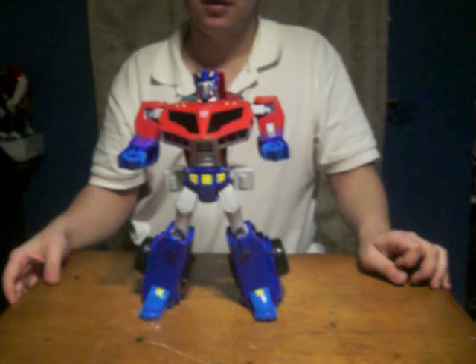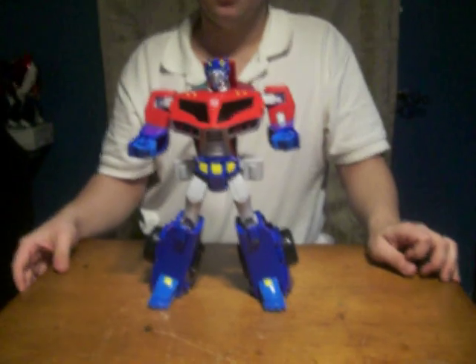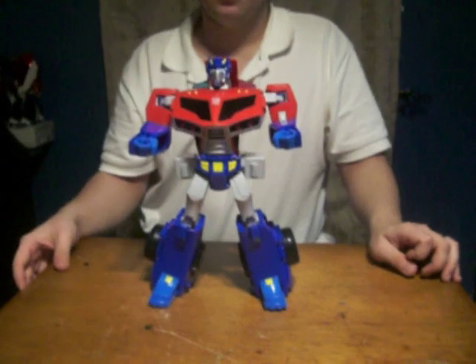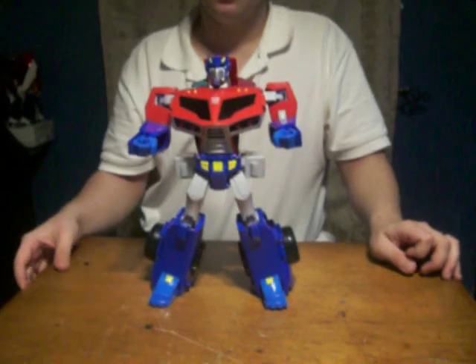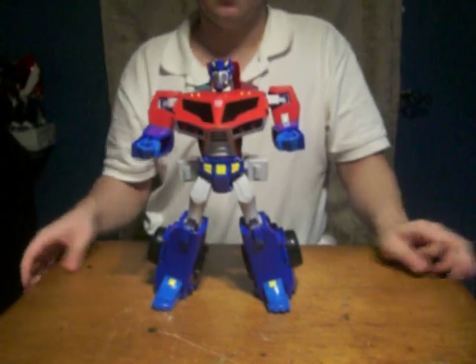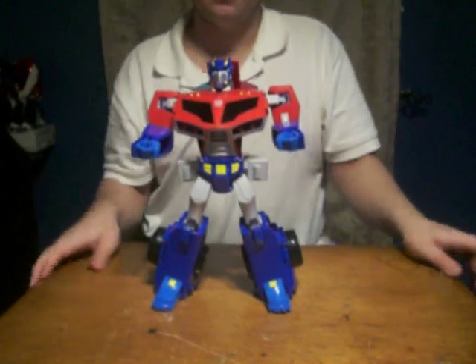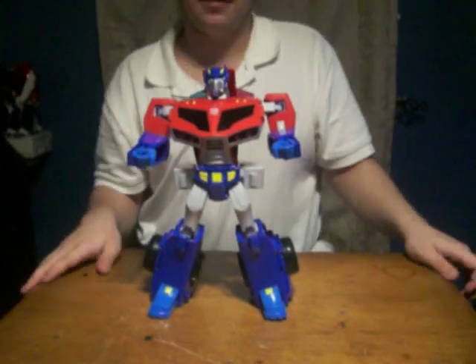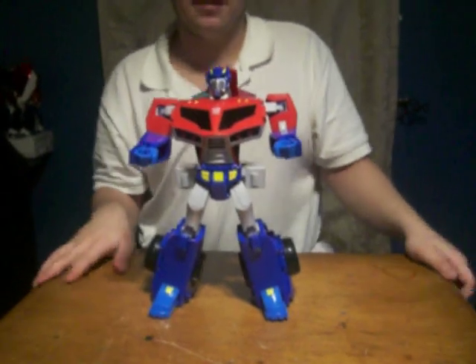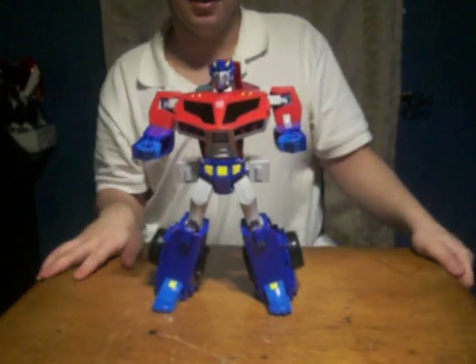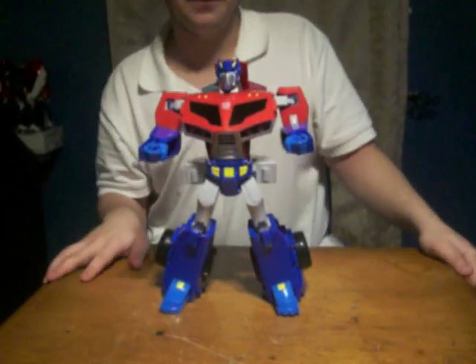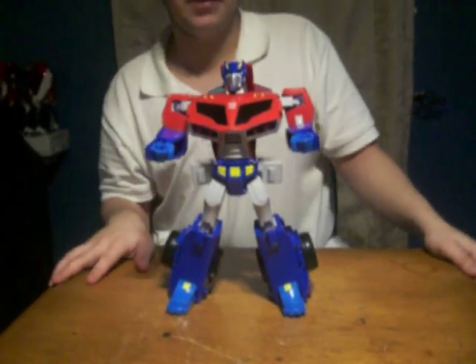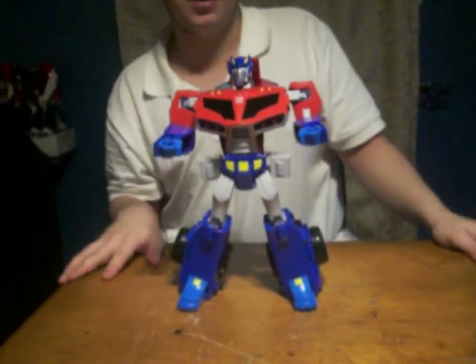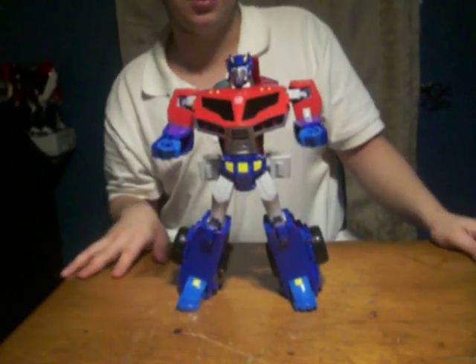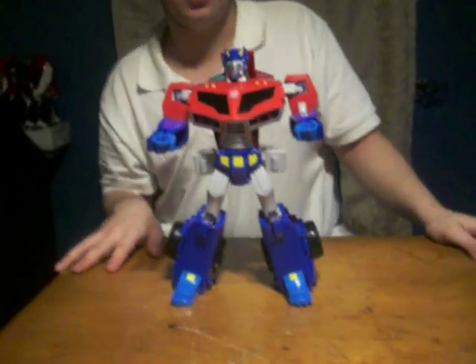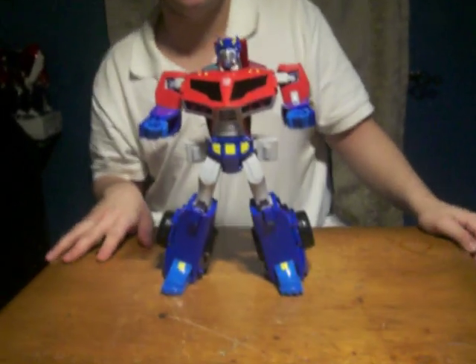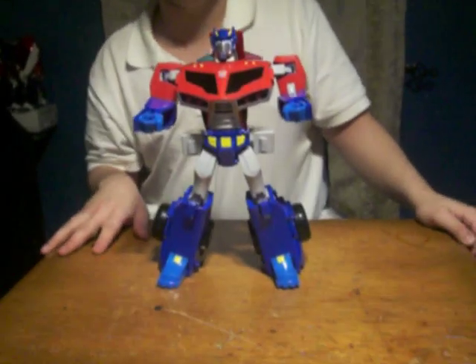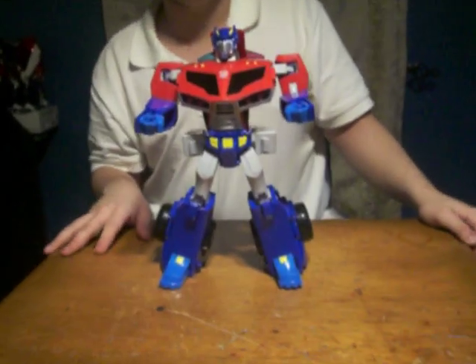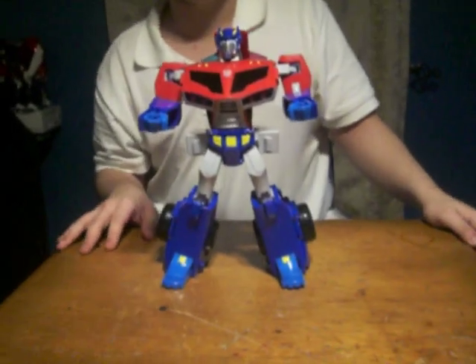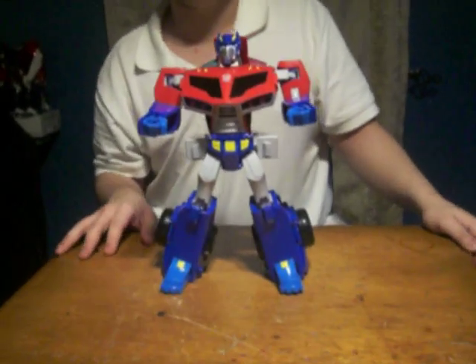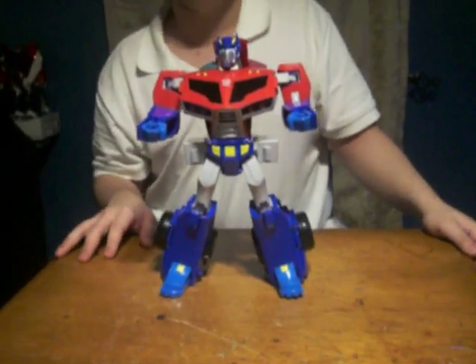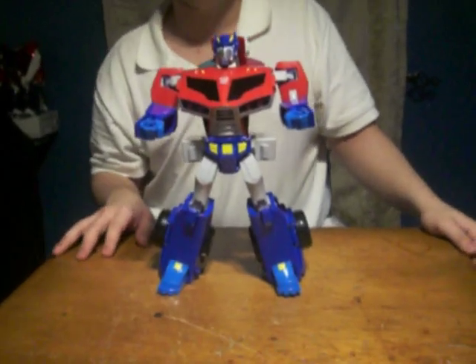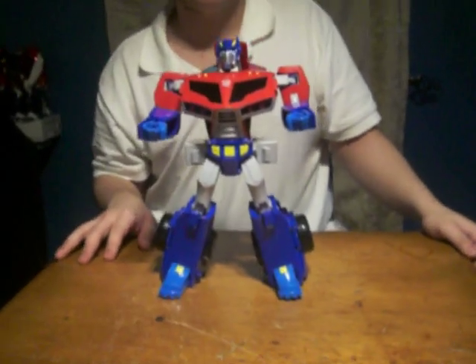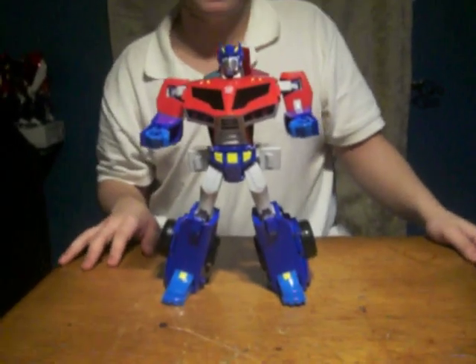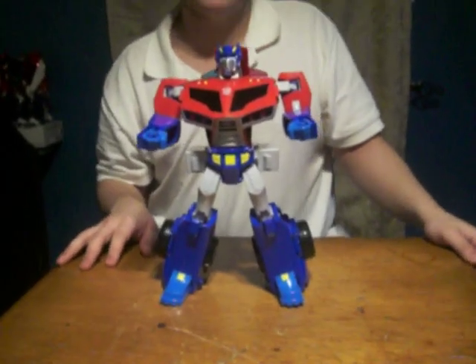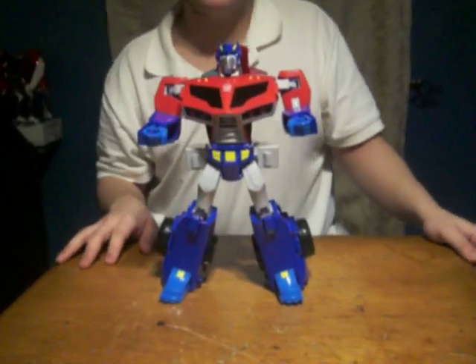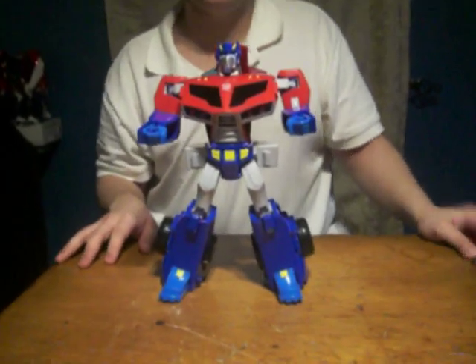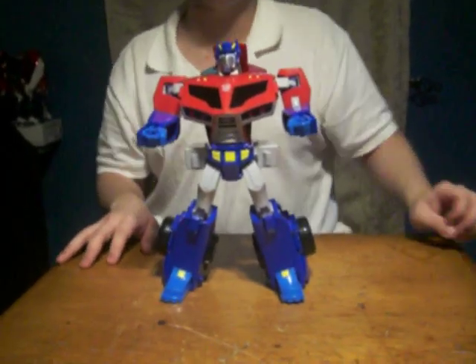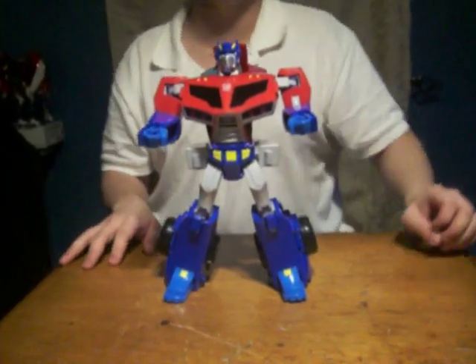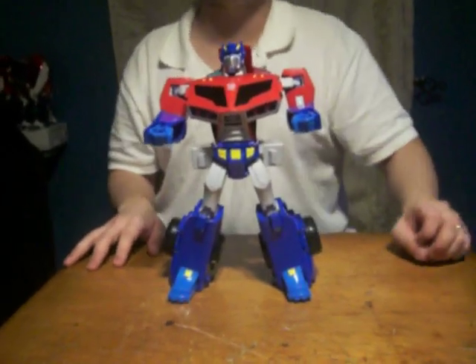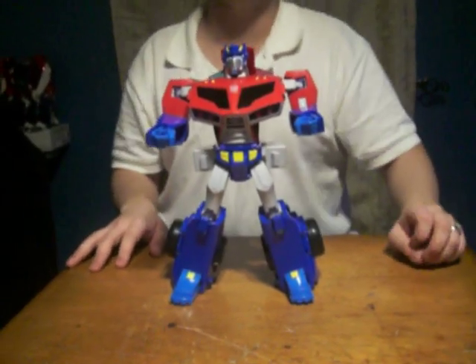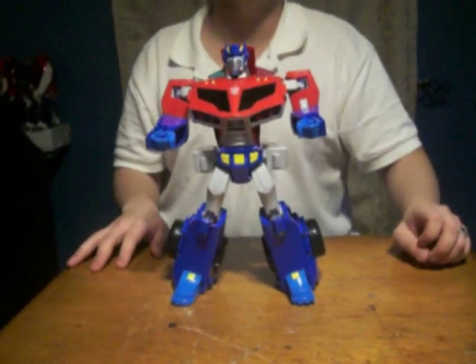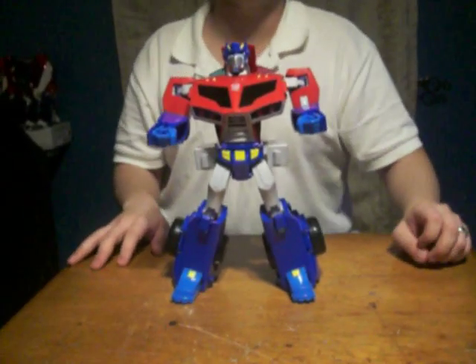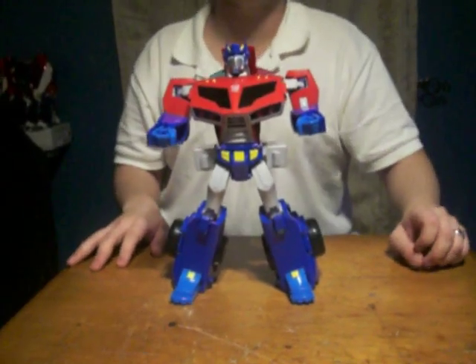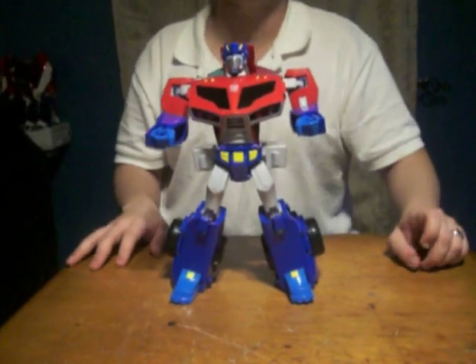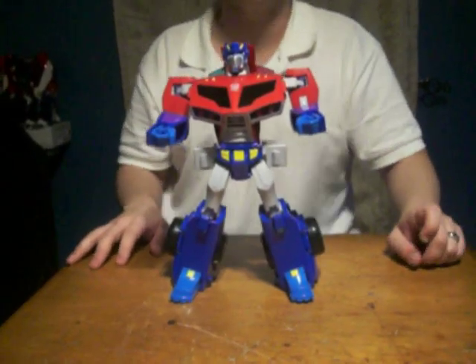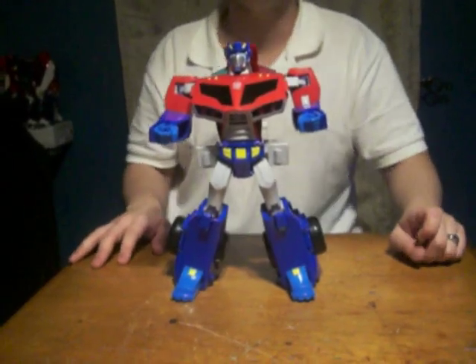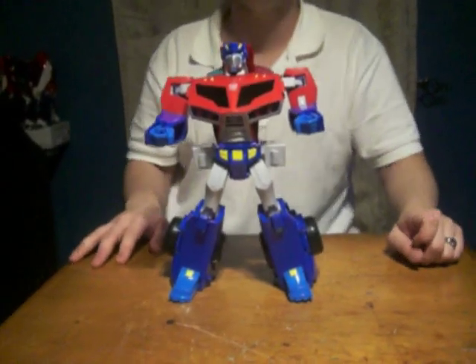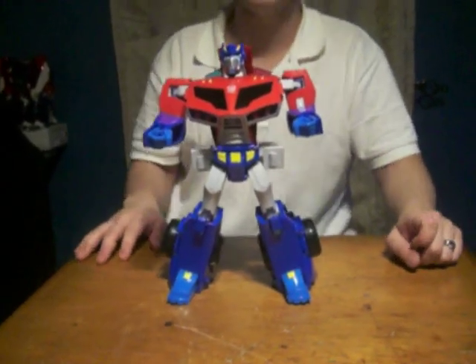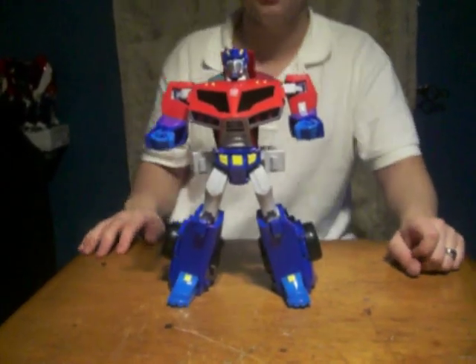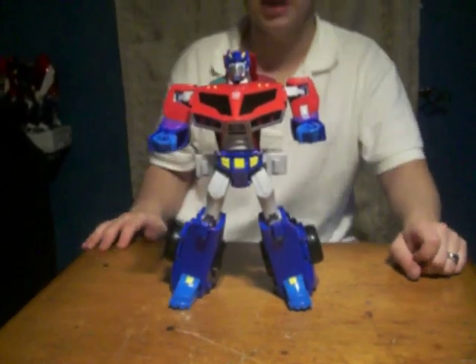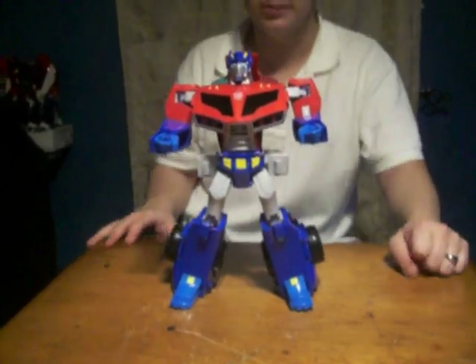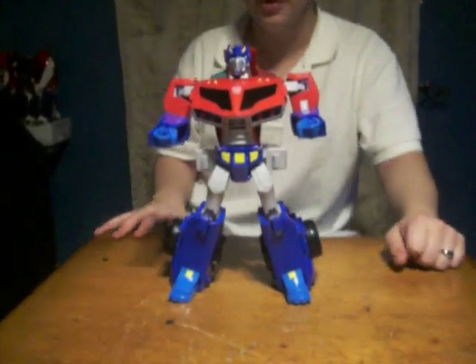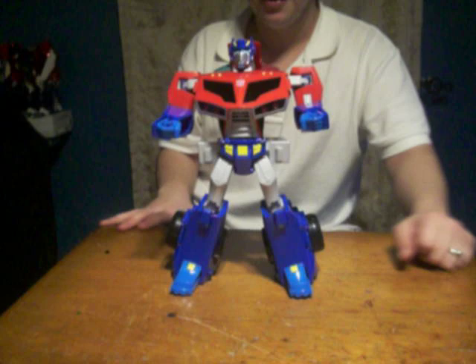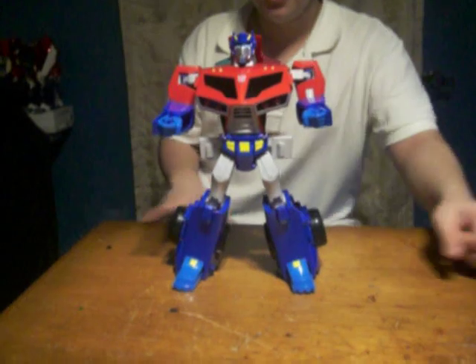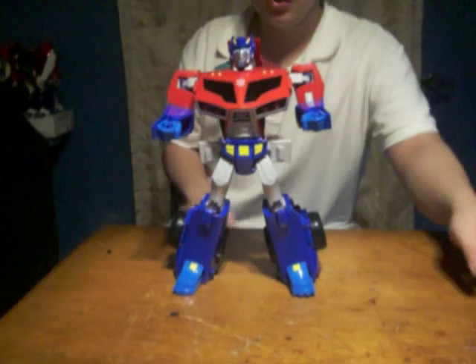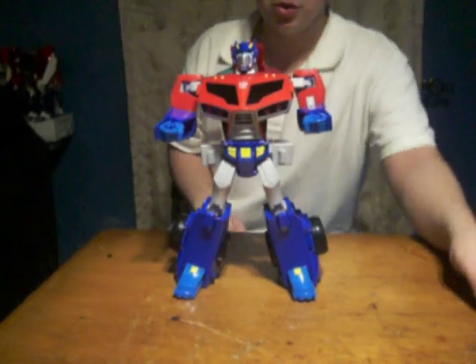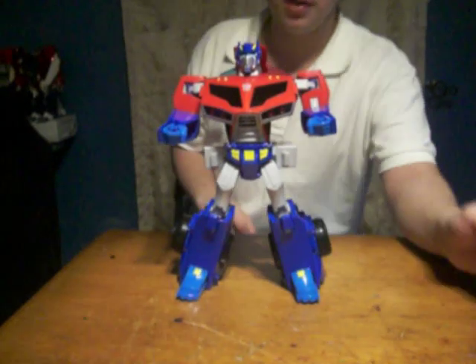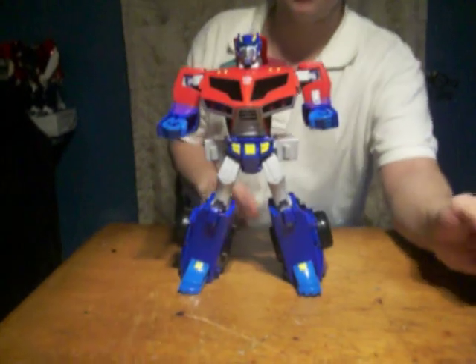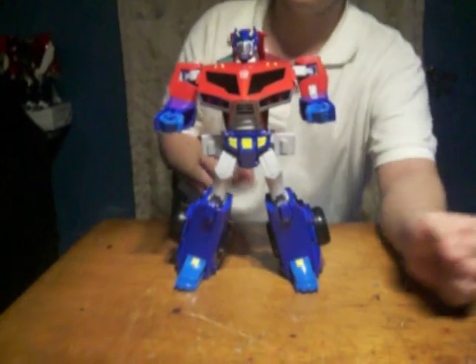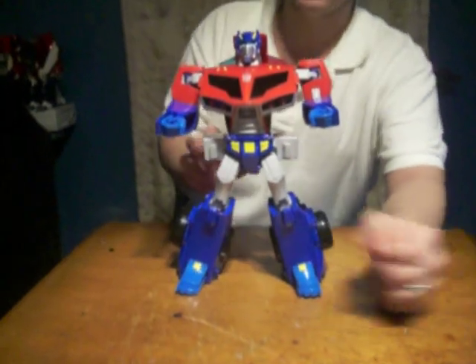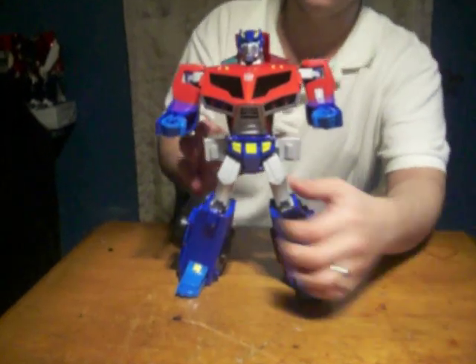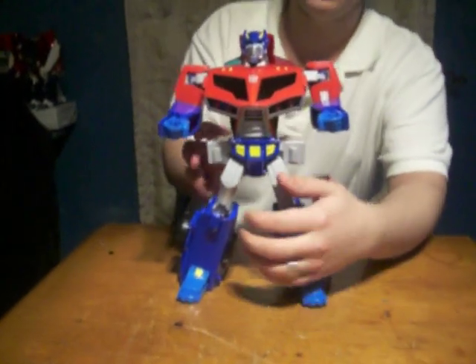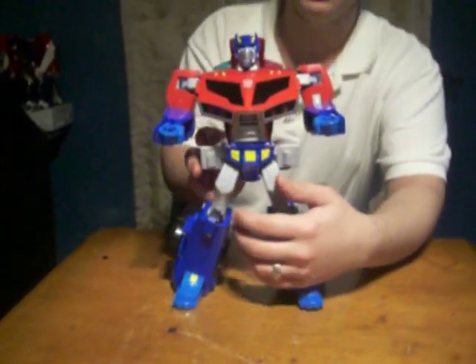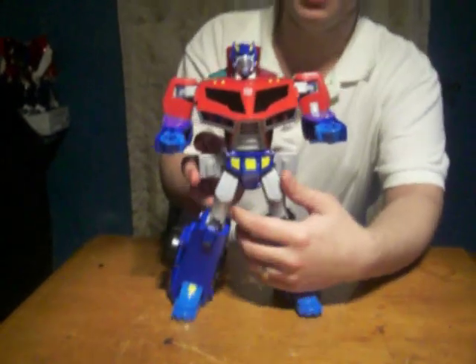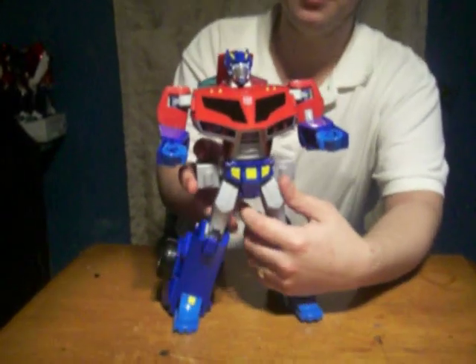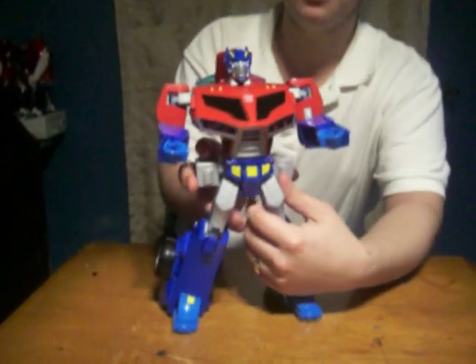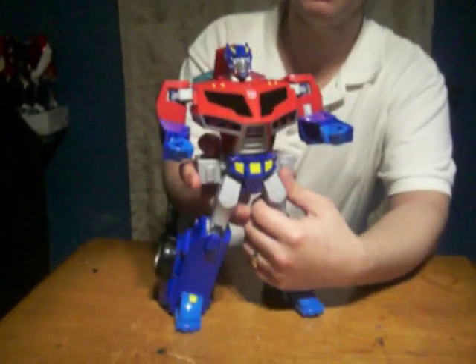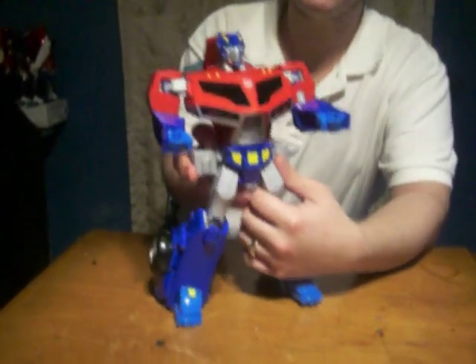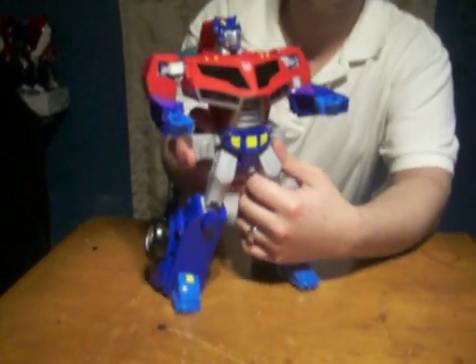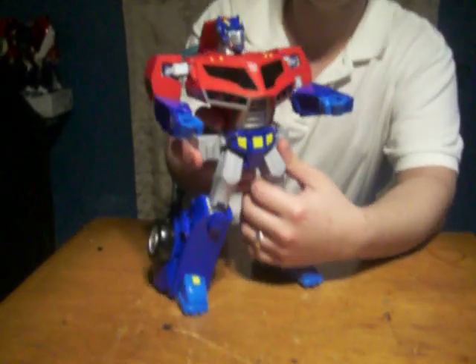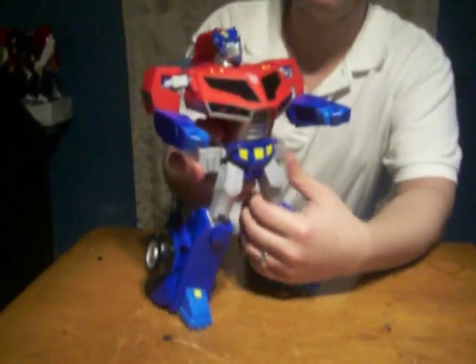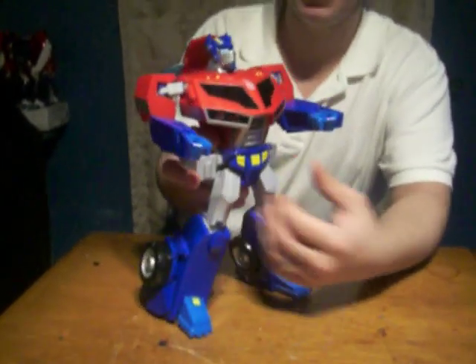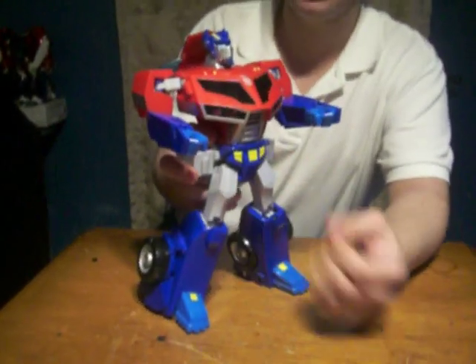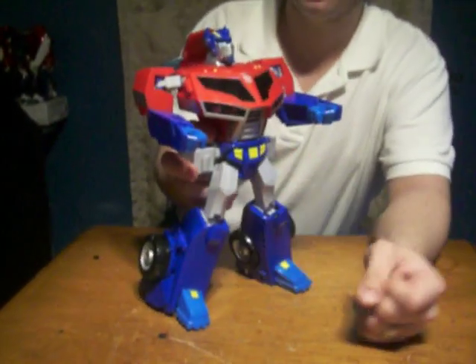This is an update on Animated Supreme Roll La Cavan Optimus Prime, showing his poseability, which is very minor.